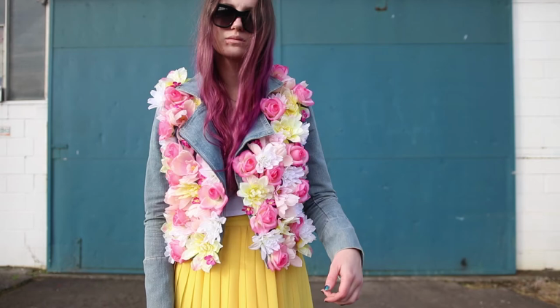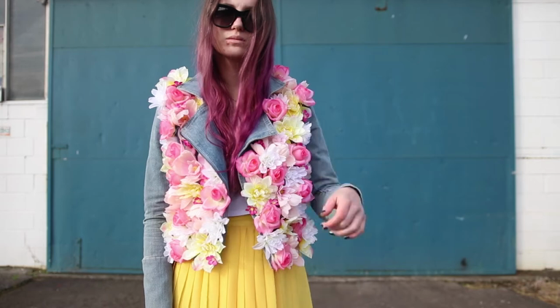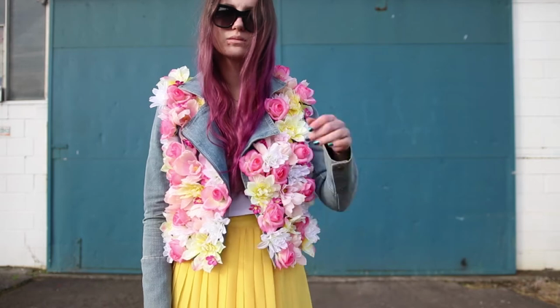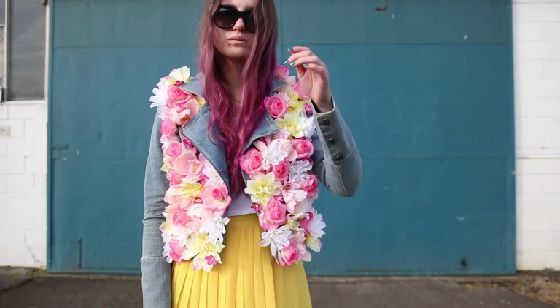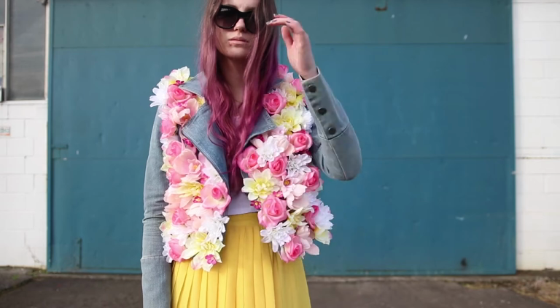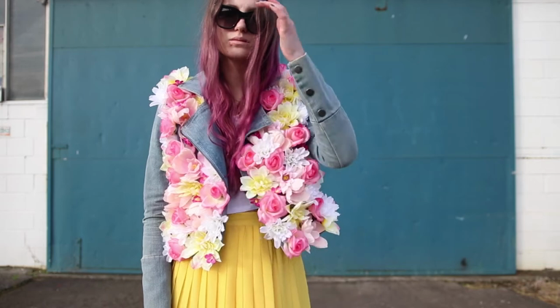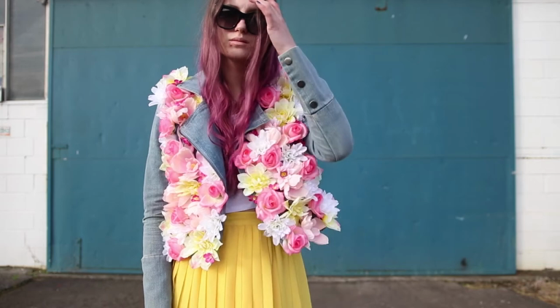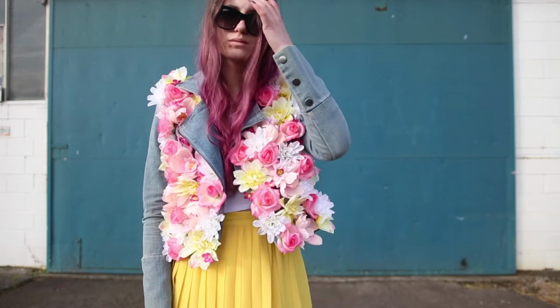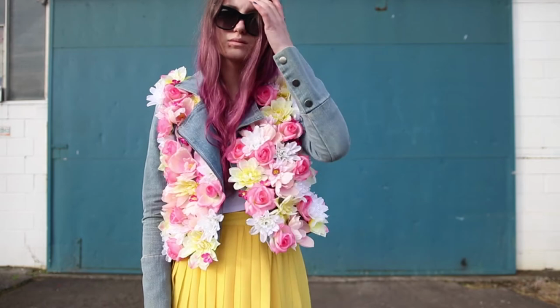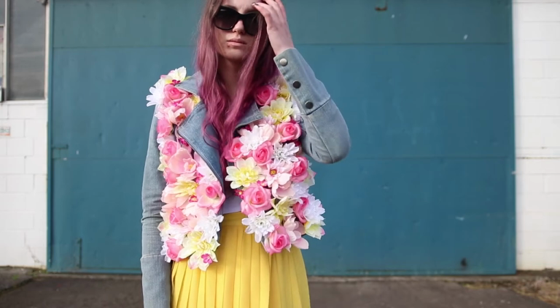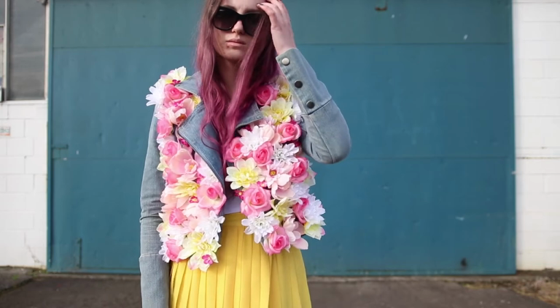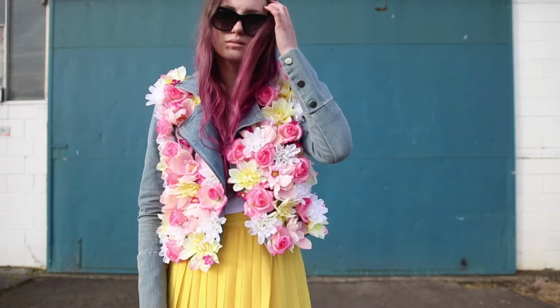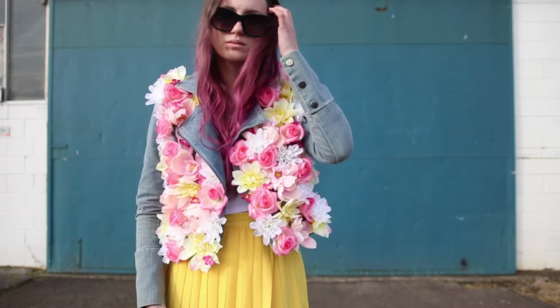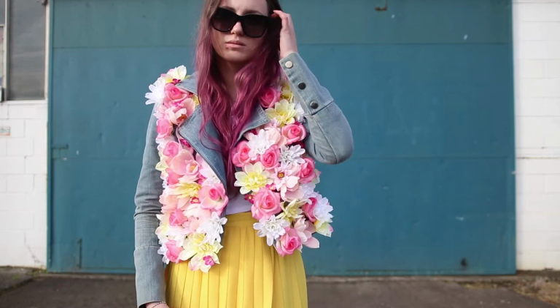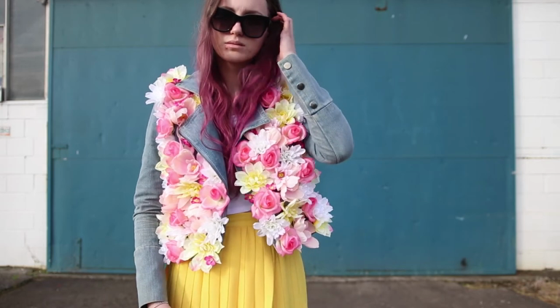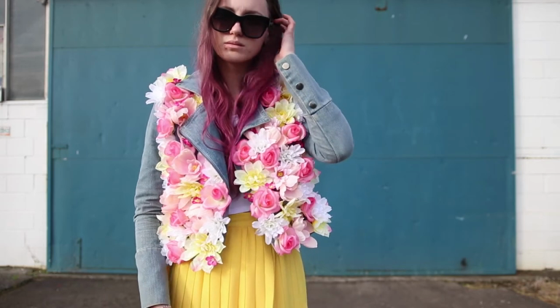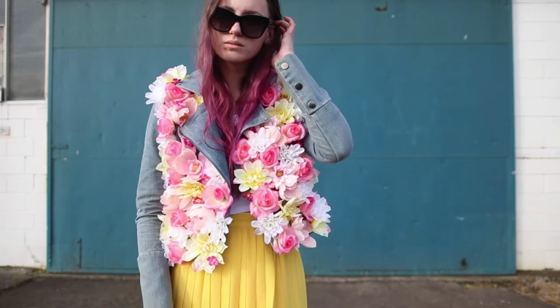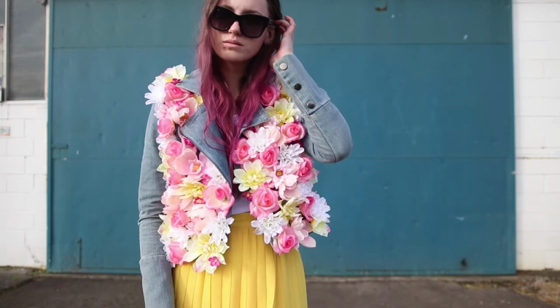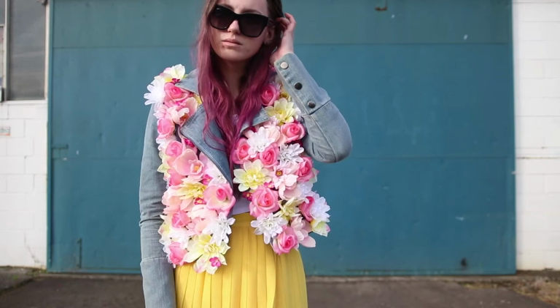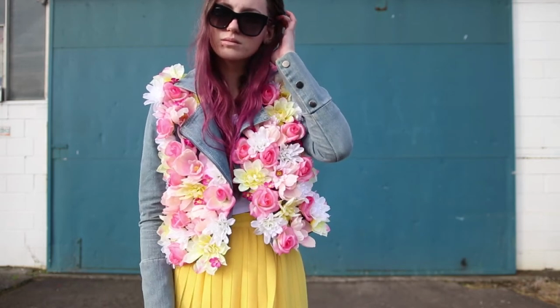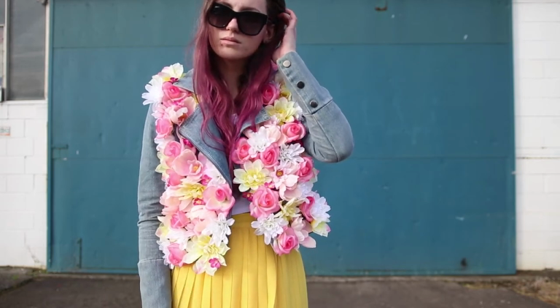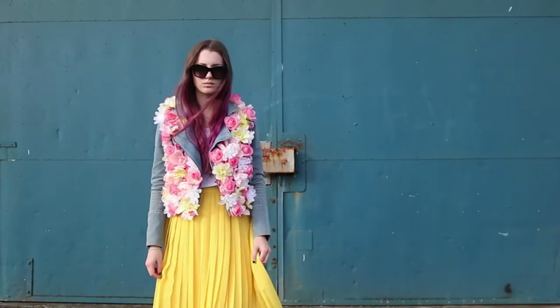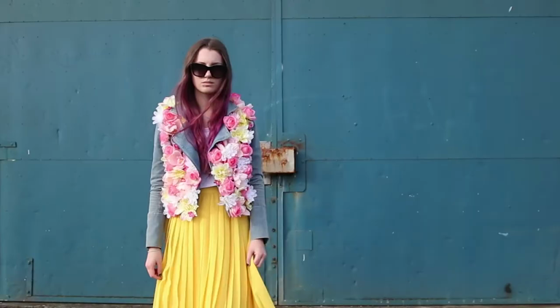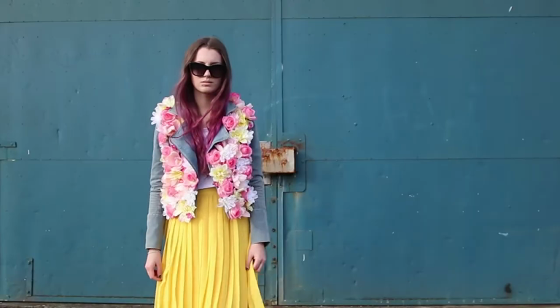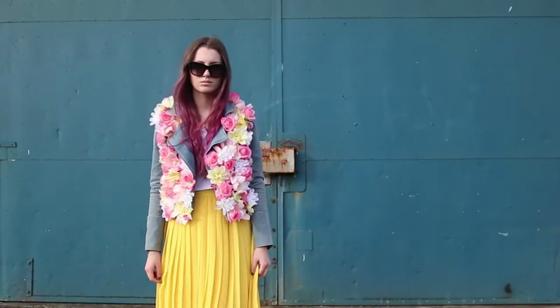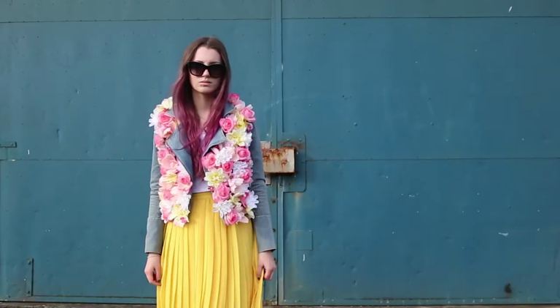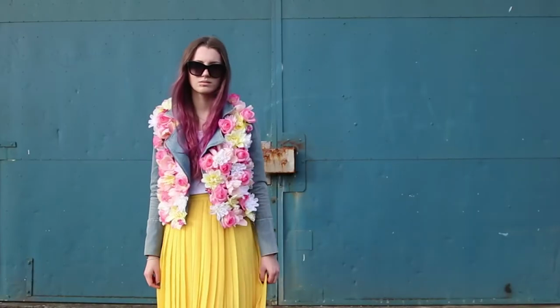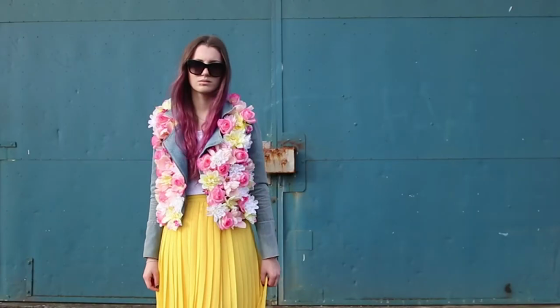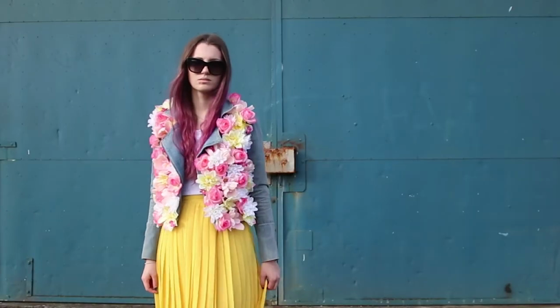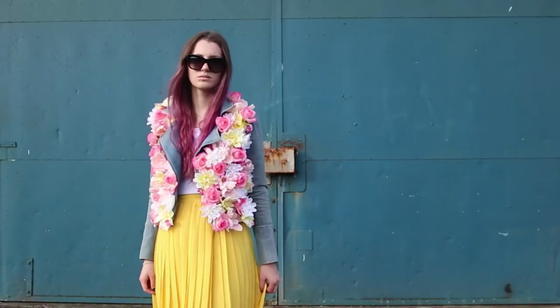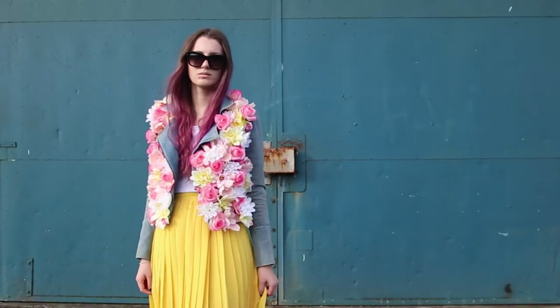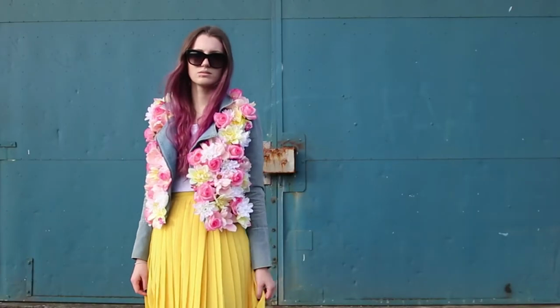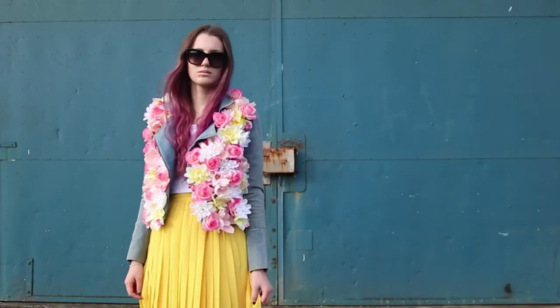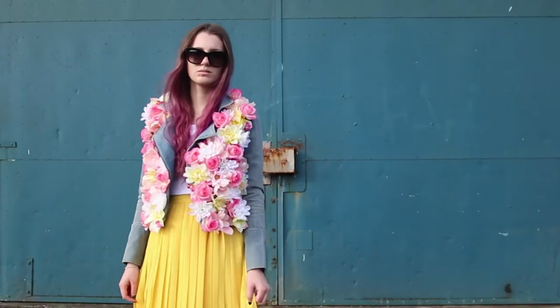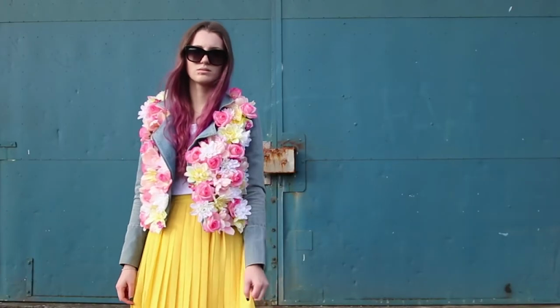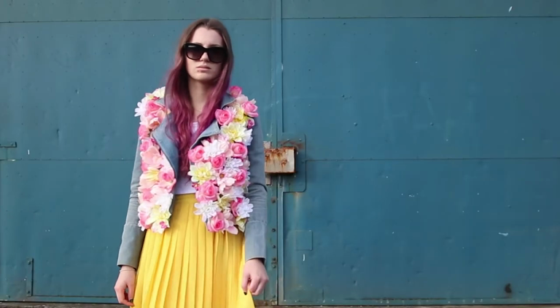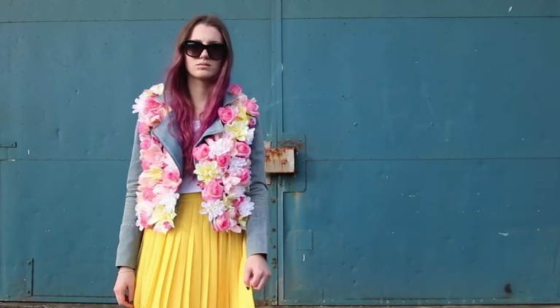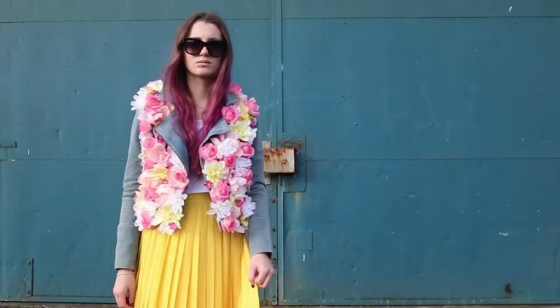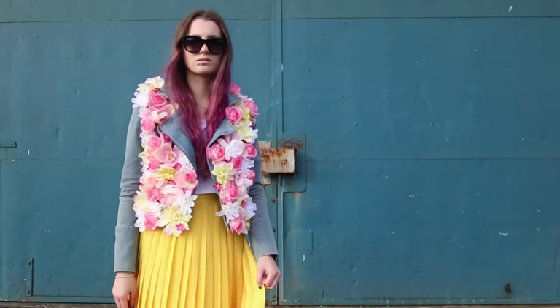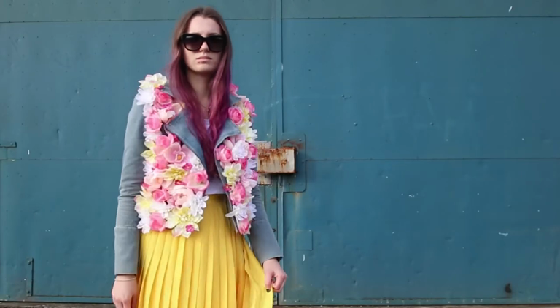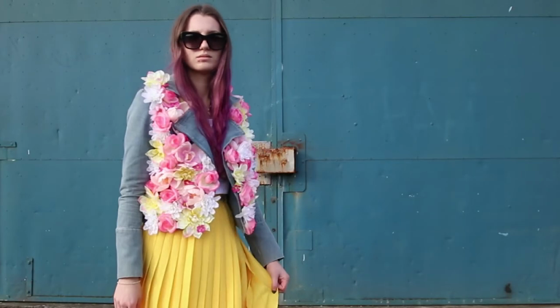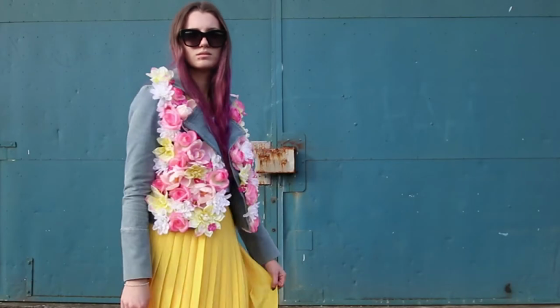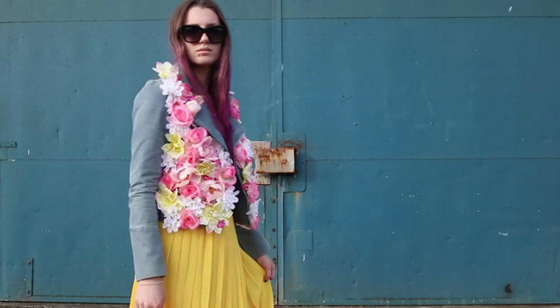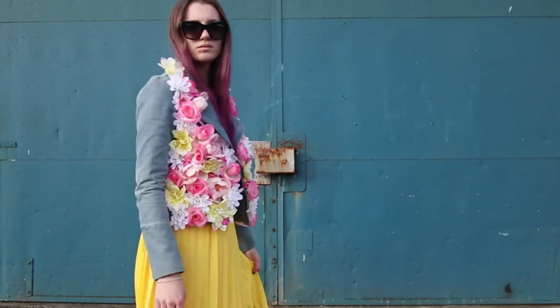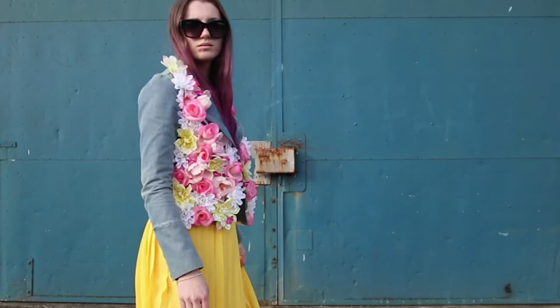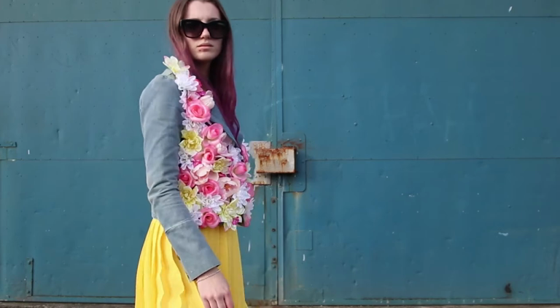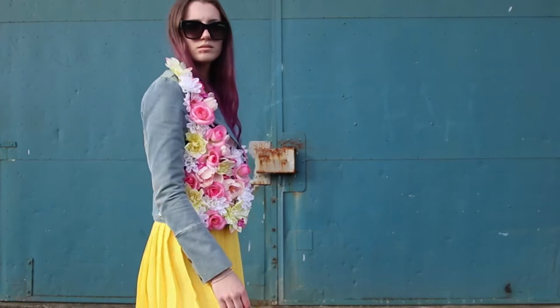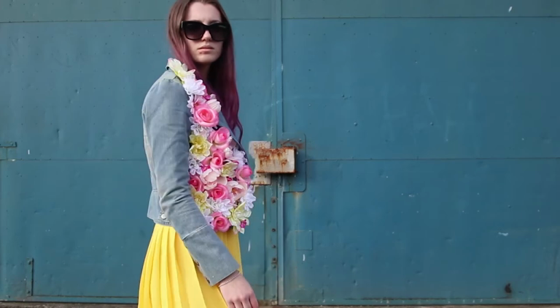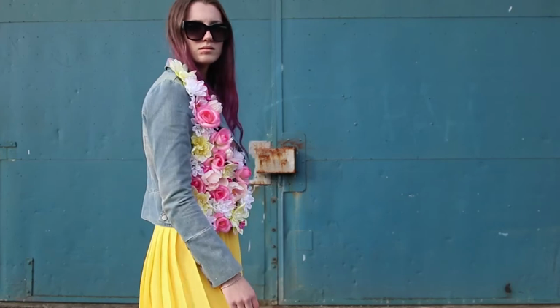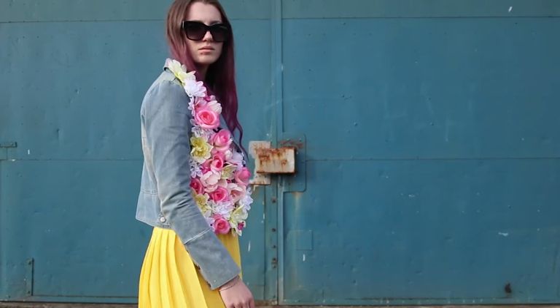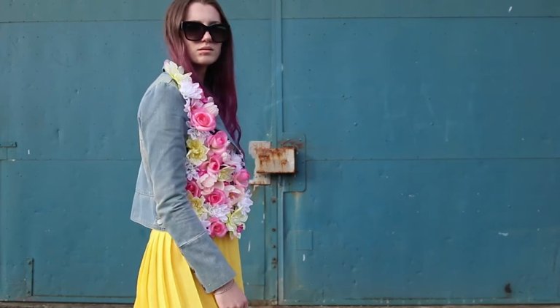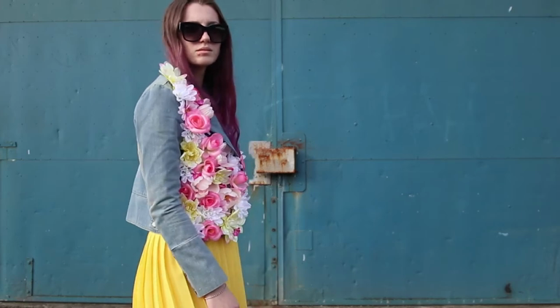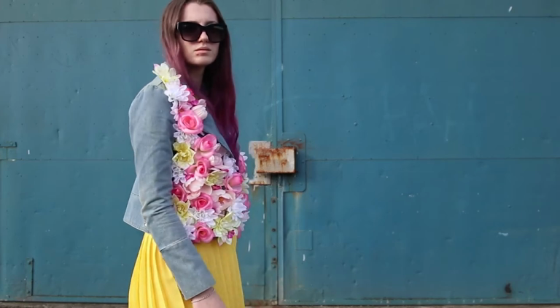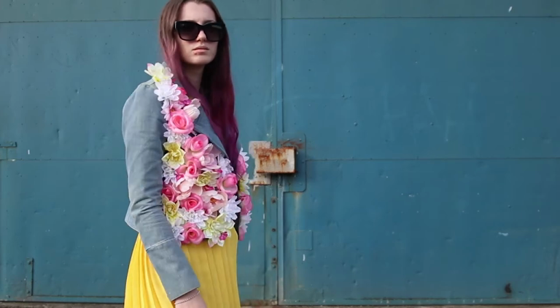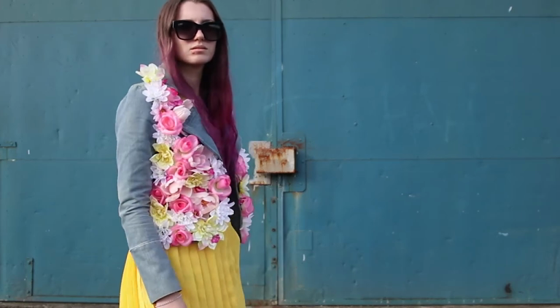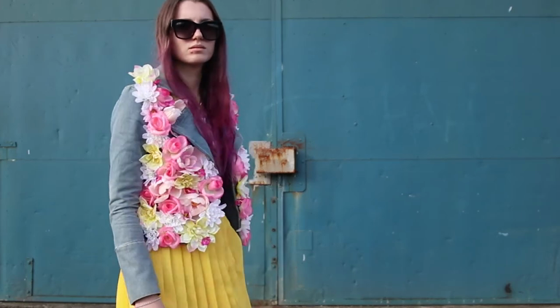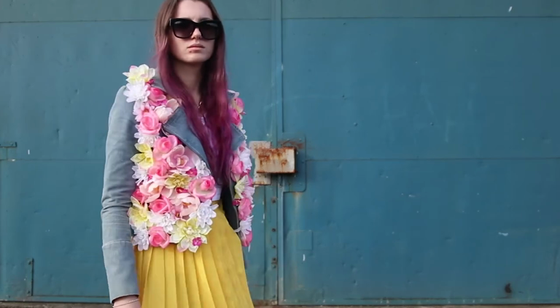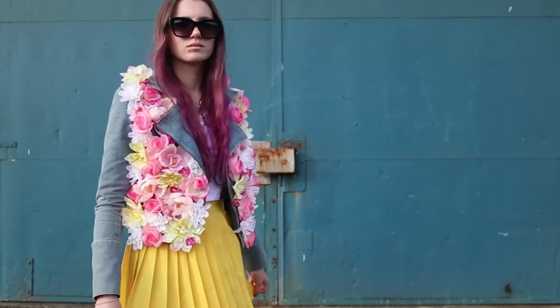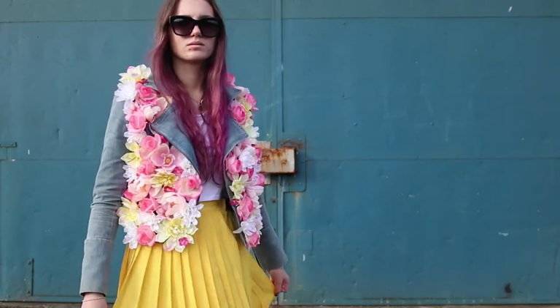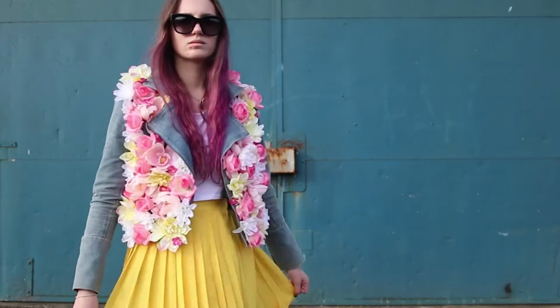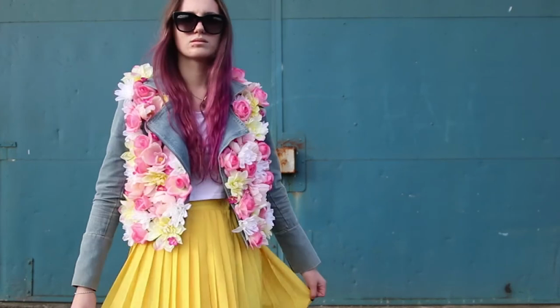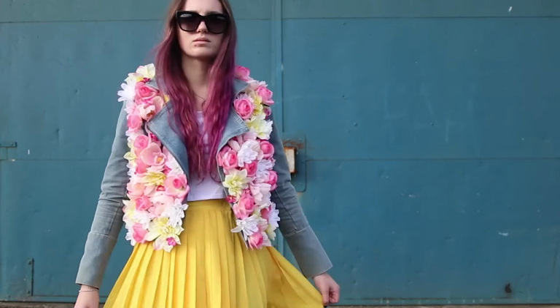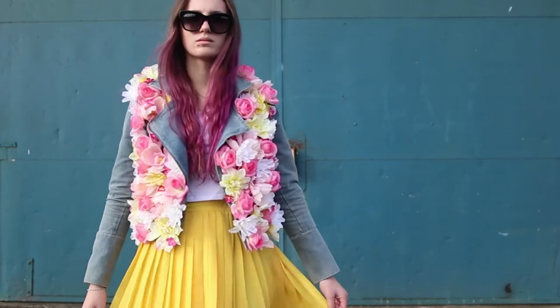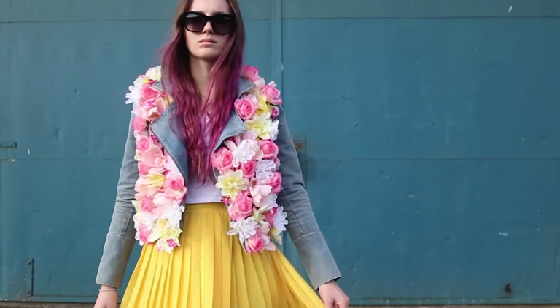Hey guys, Alan here. Today I'm going to be showing you how to make this really fun, quirky, DIY floral jacket. So let's get into this.